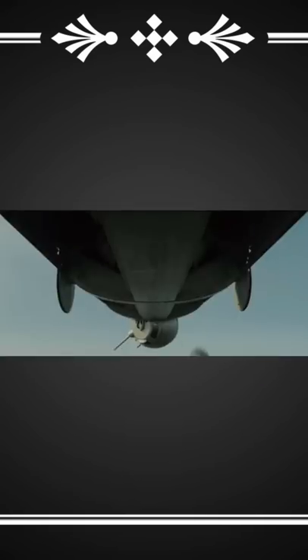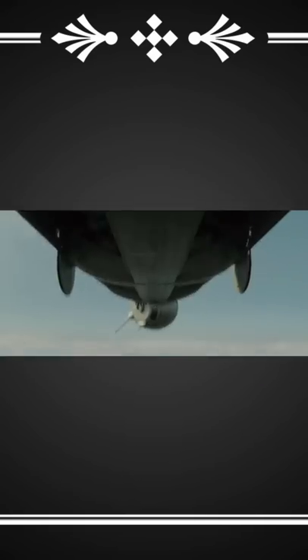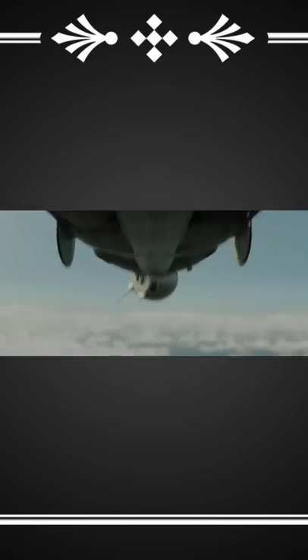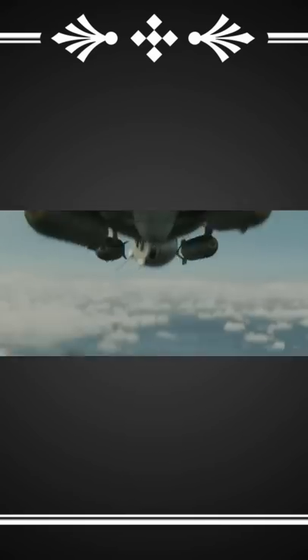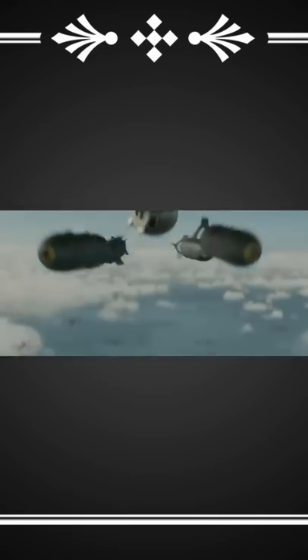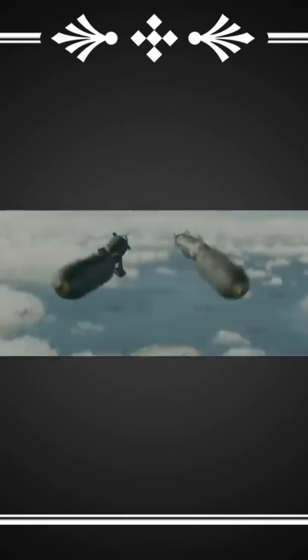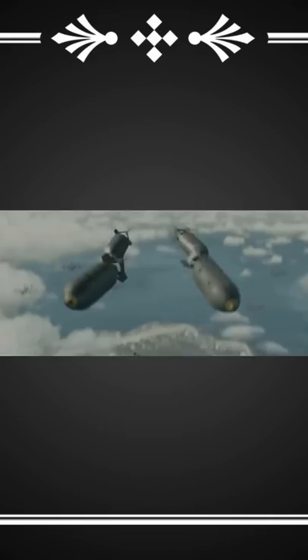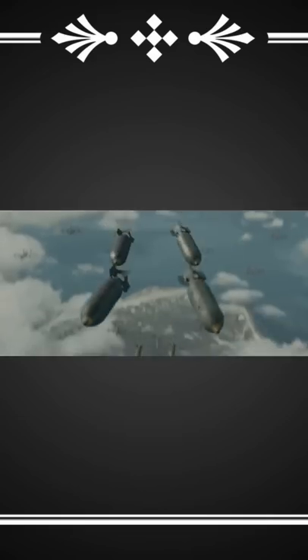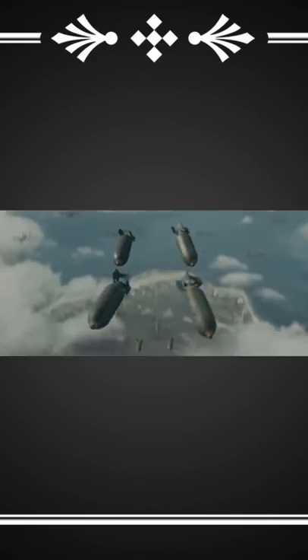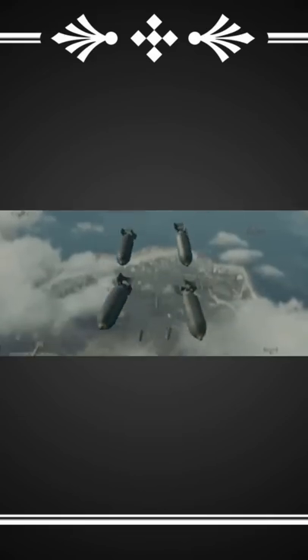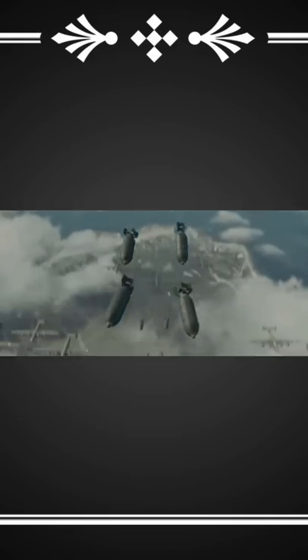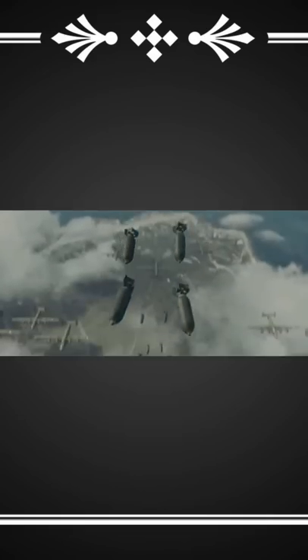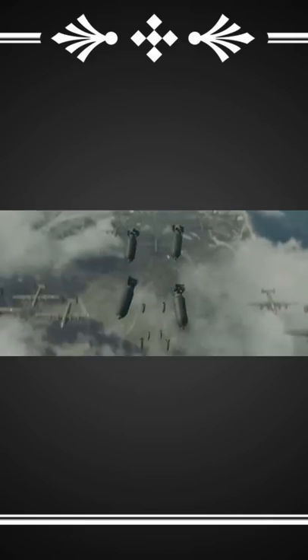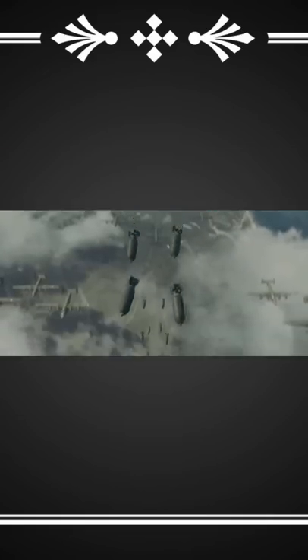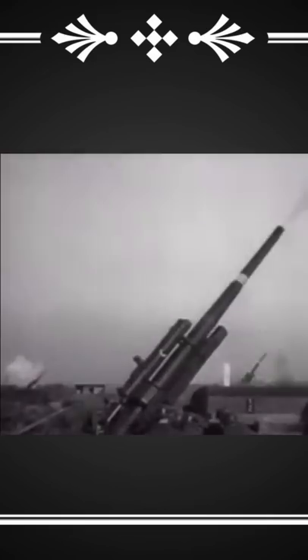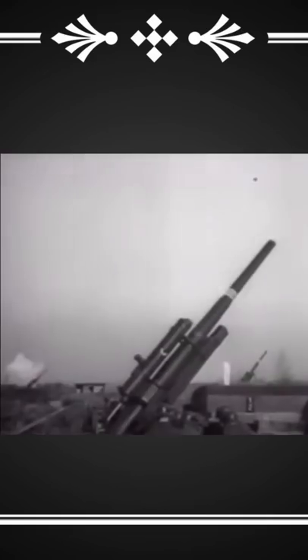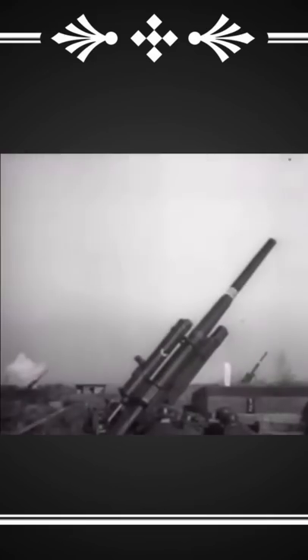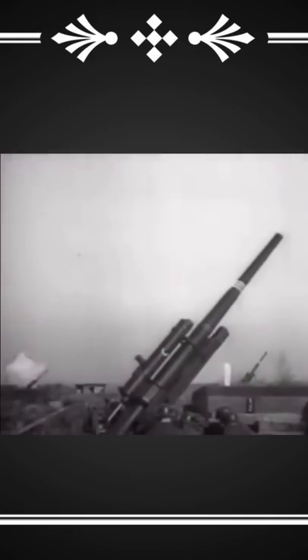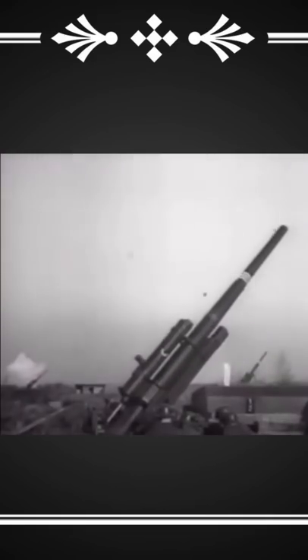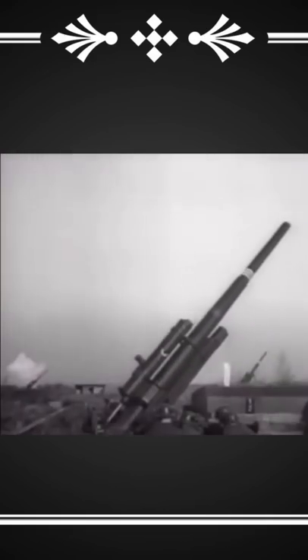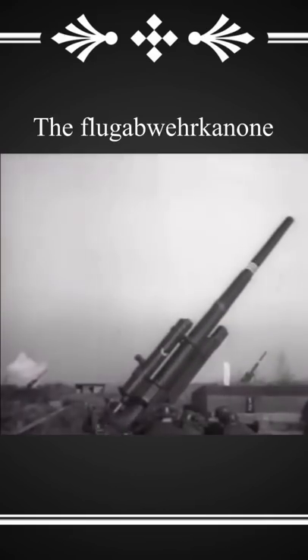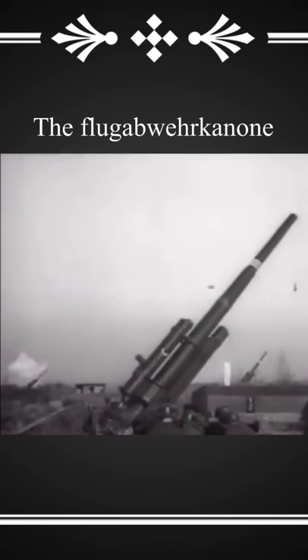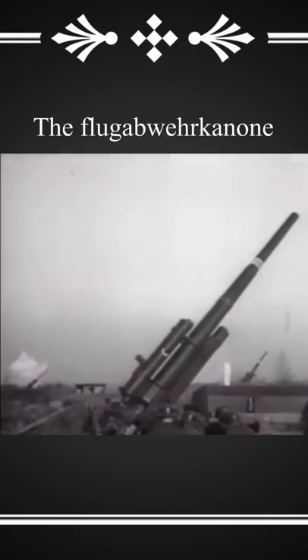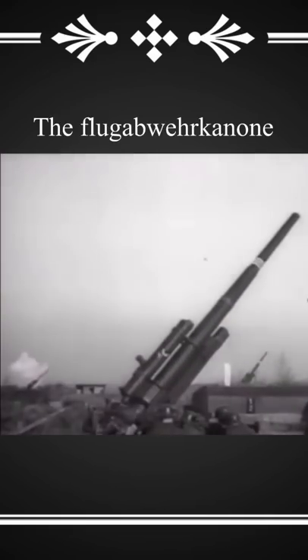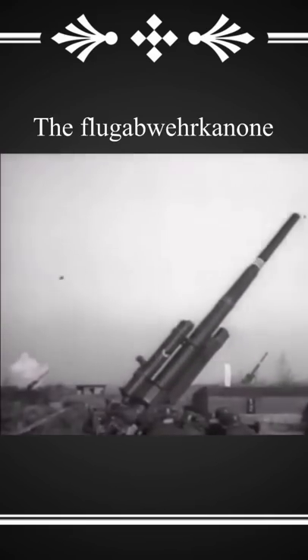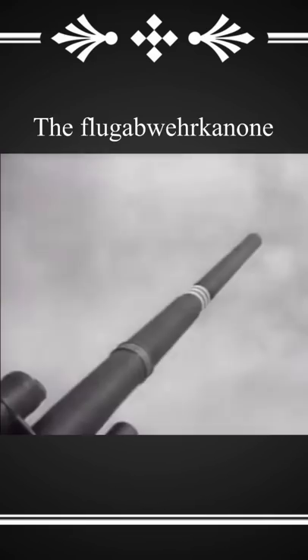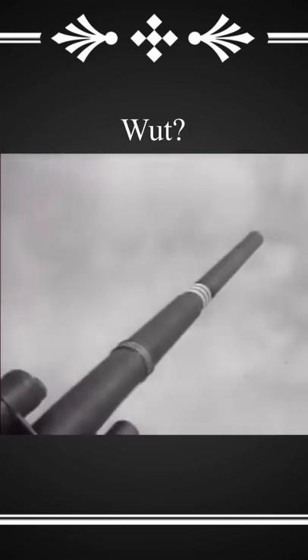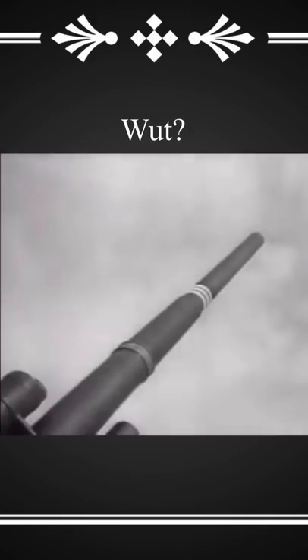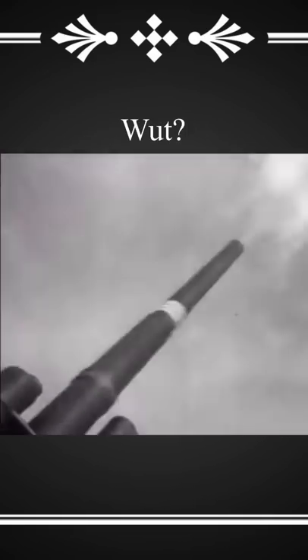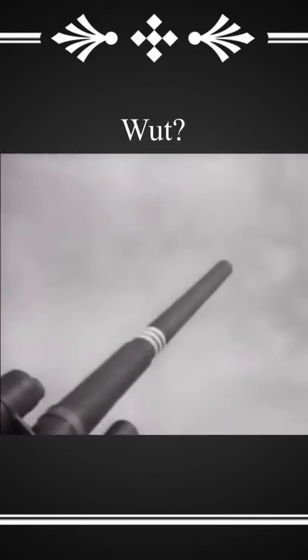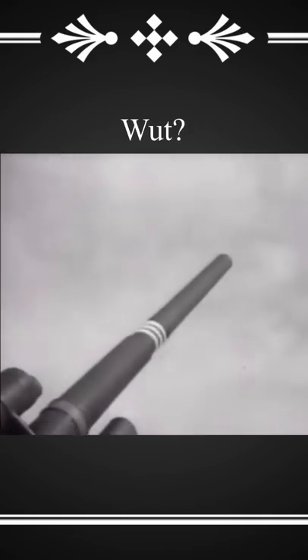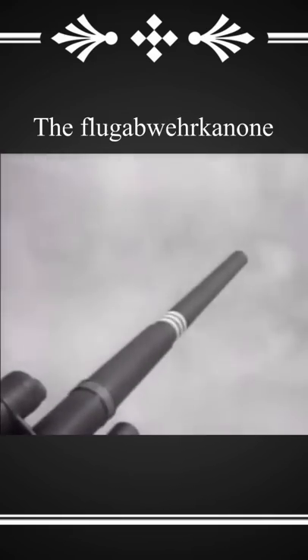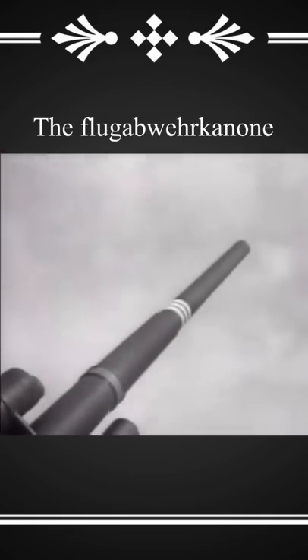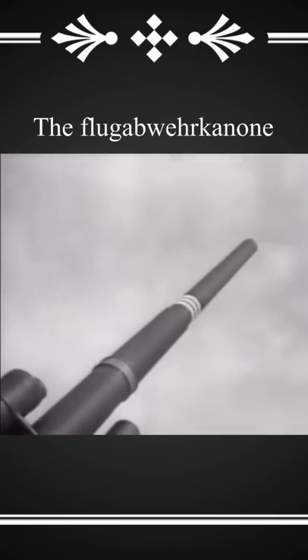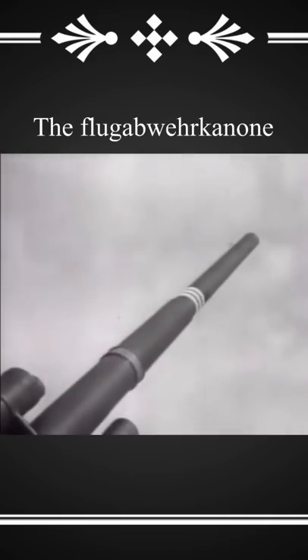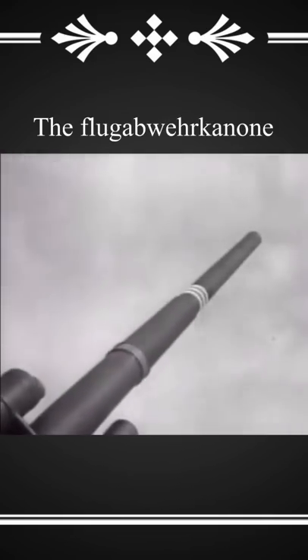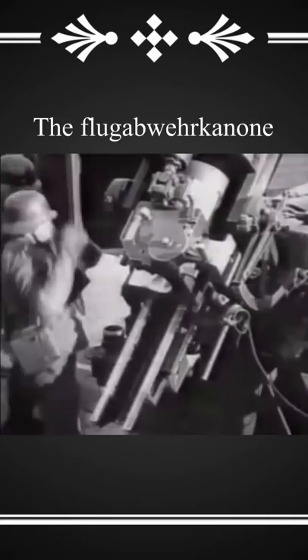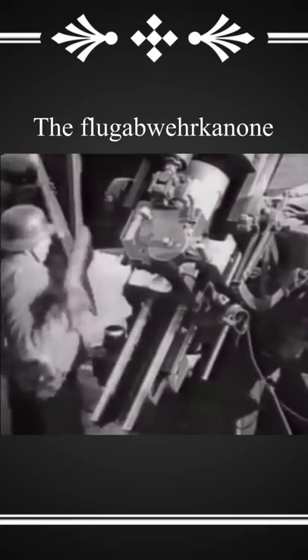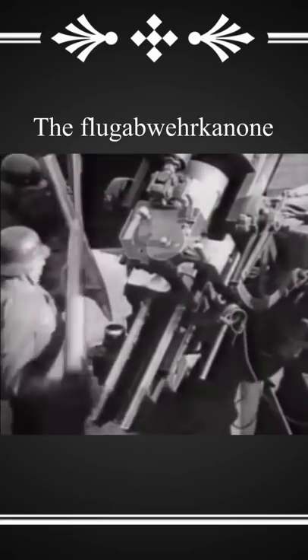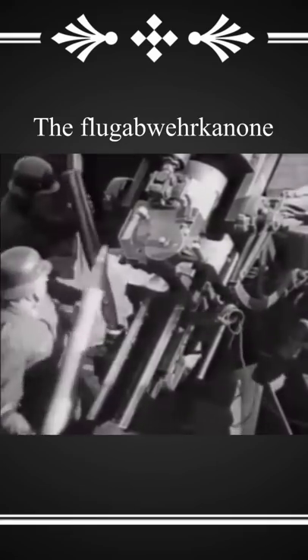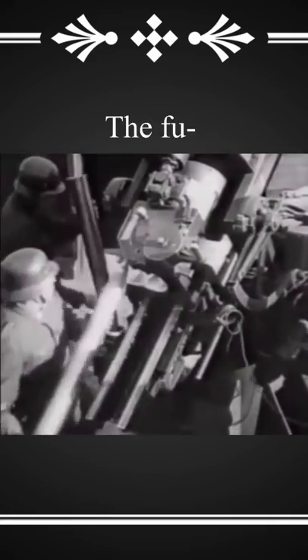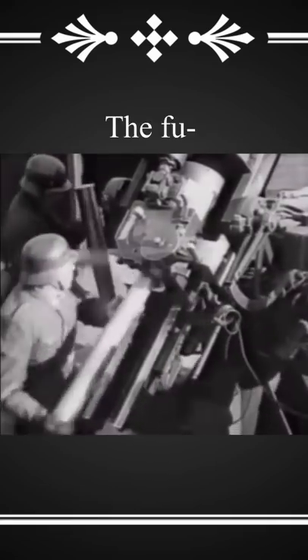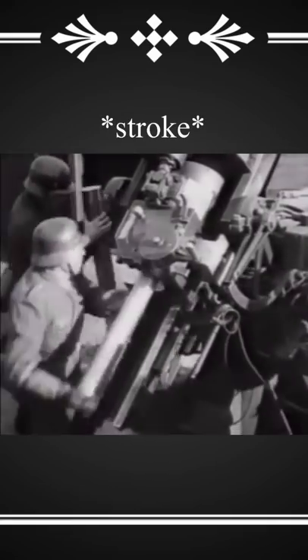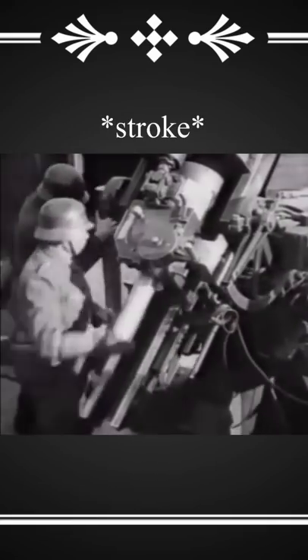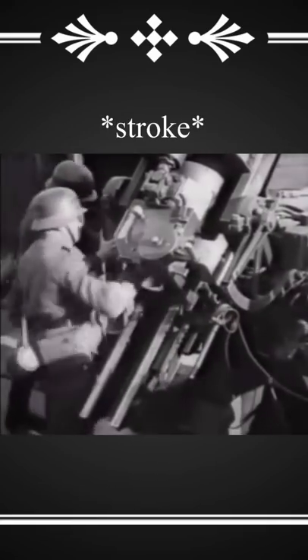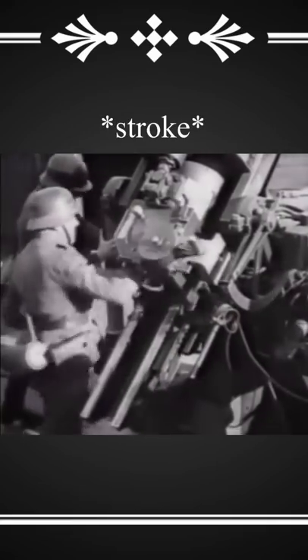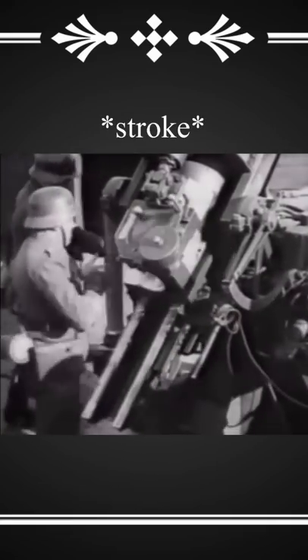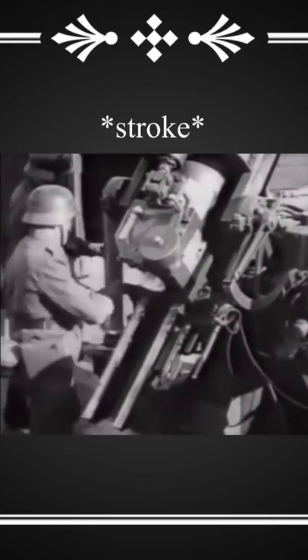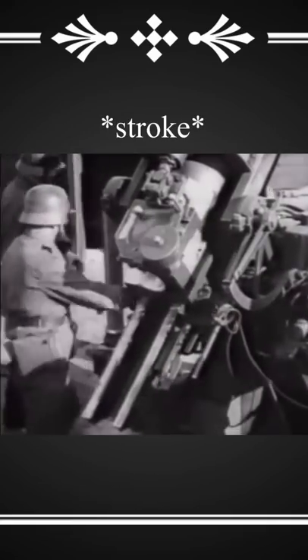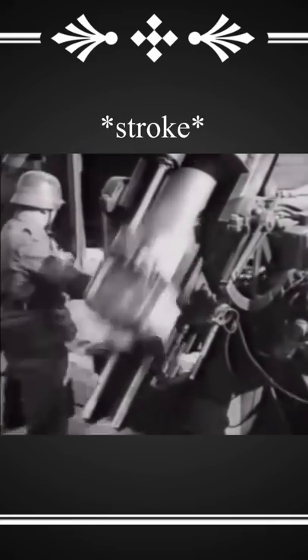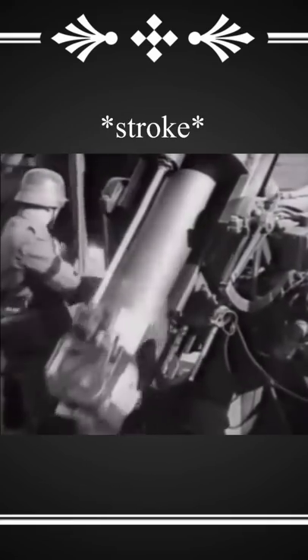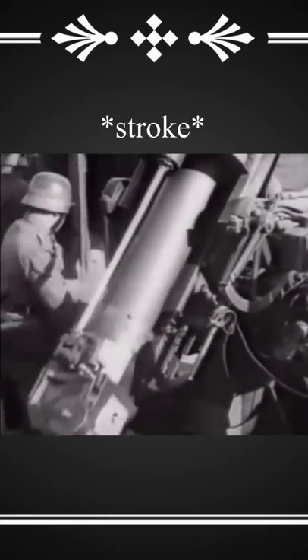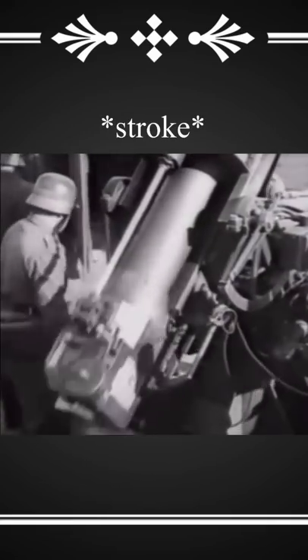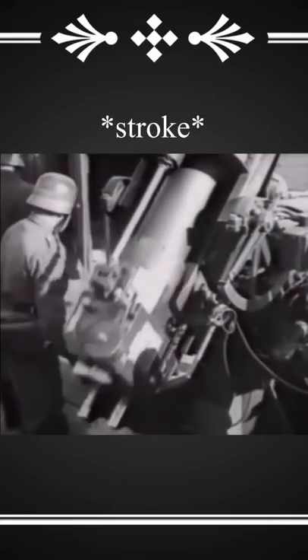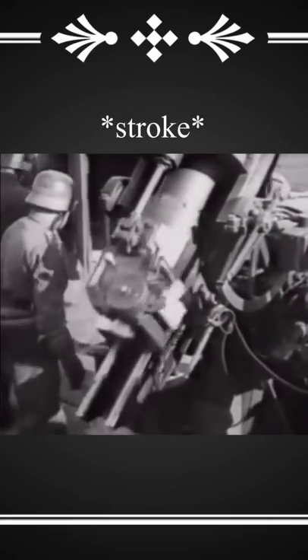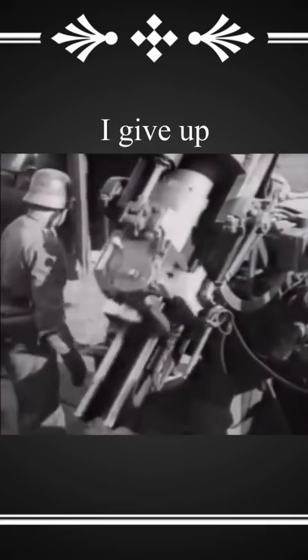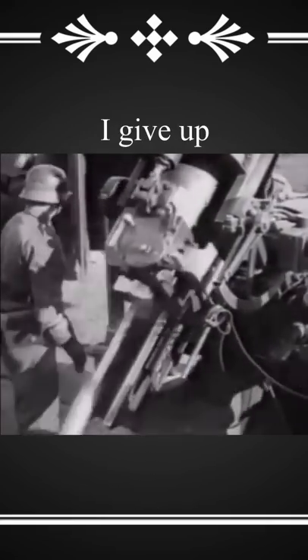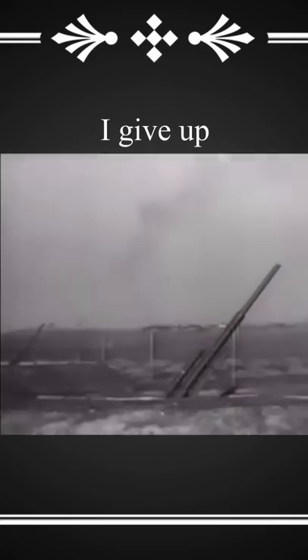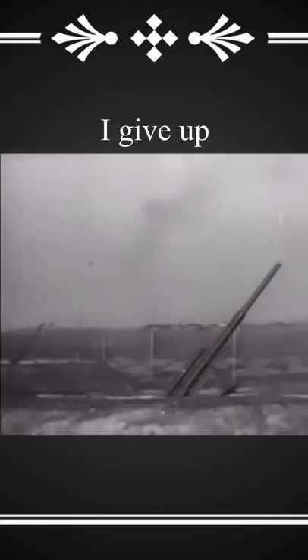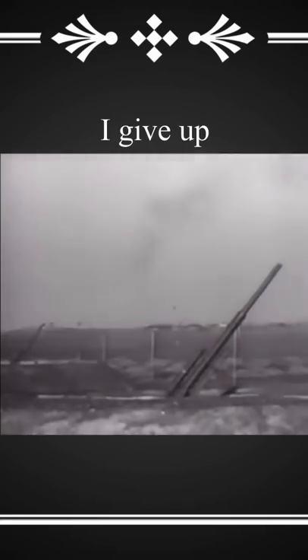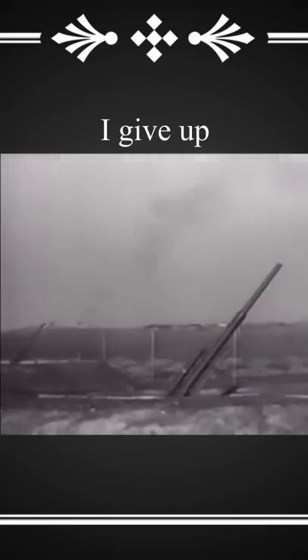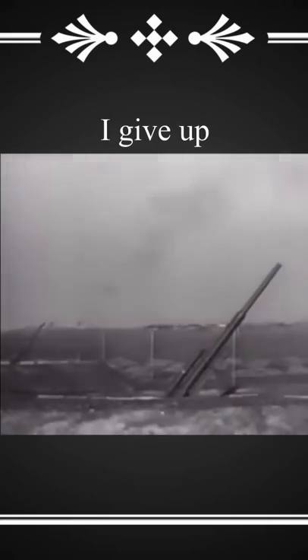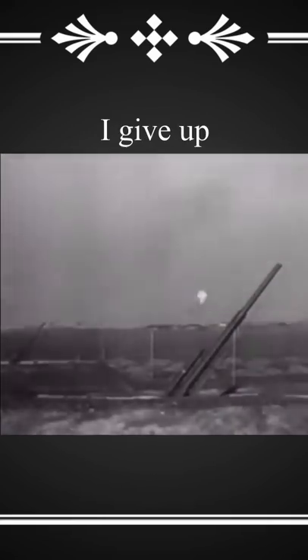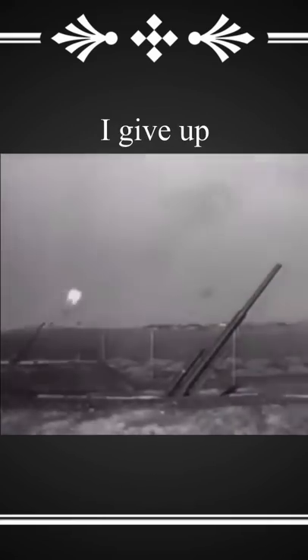To combat death from above, Germans made death from below. The flug-what? The flu-b-the fu— what the fuck is this thing called? The flugbewerkenon.